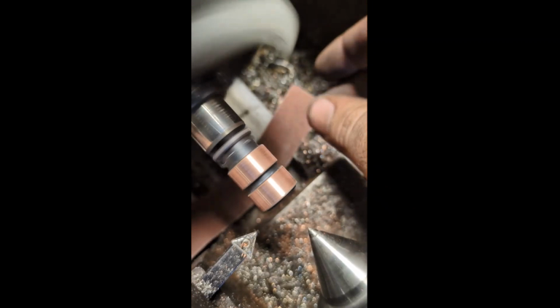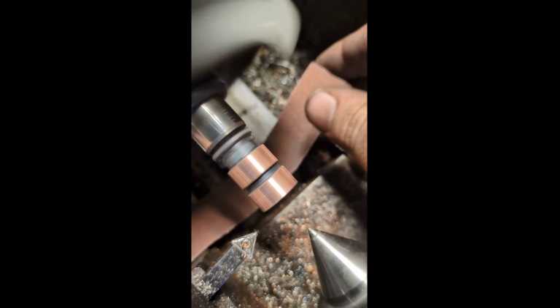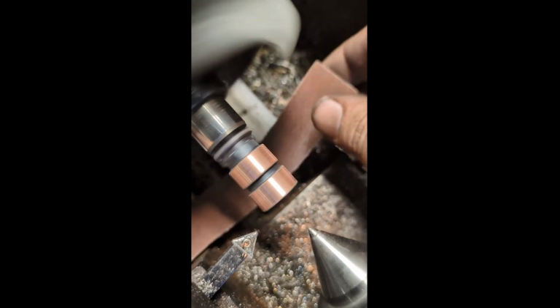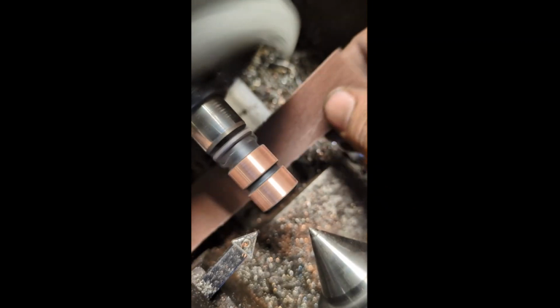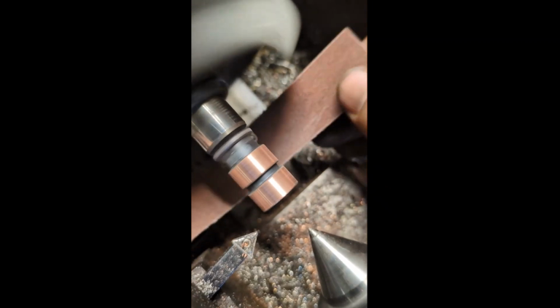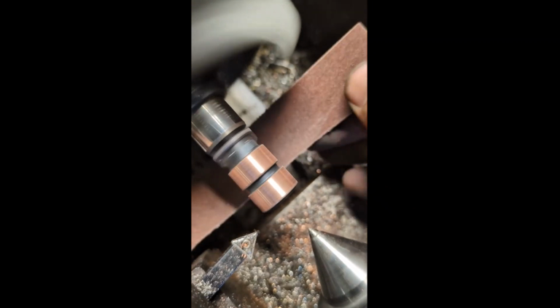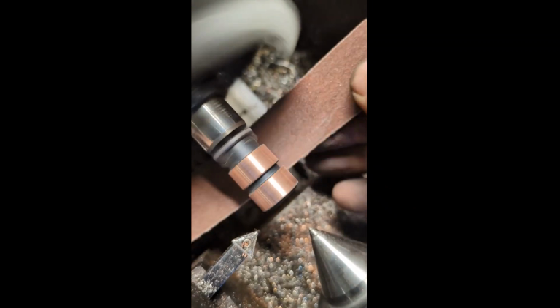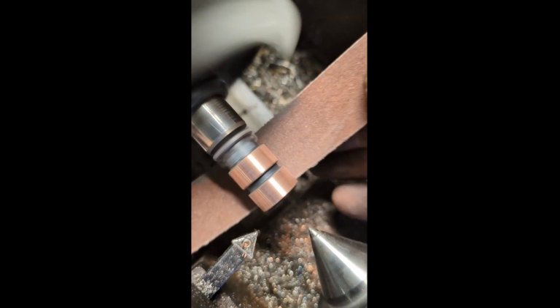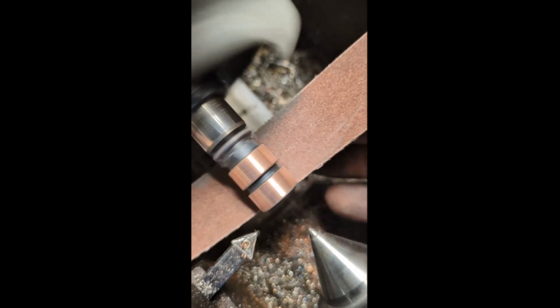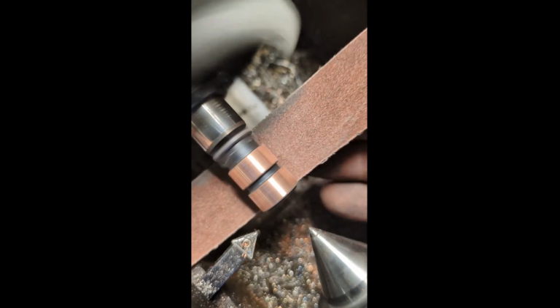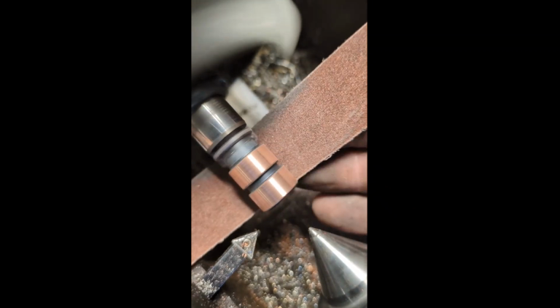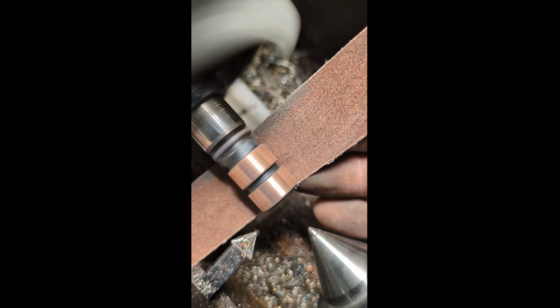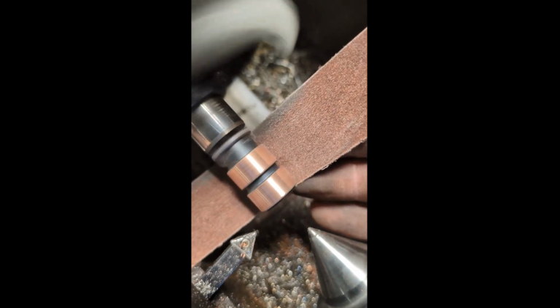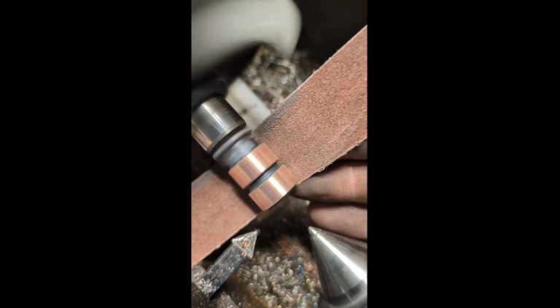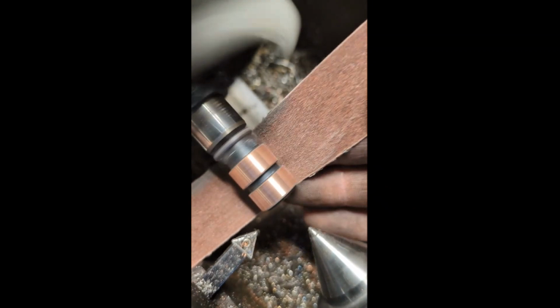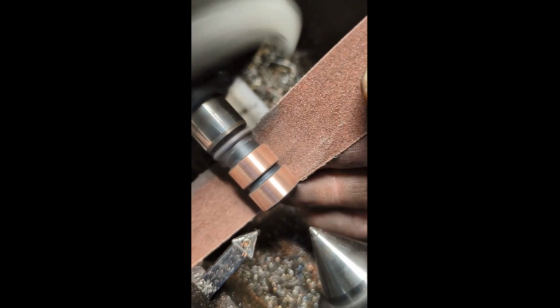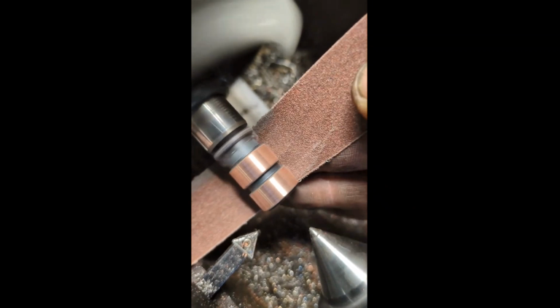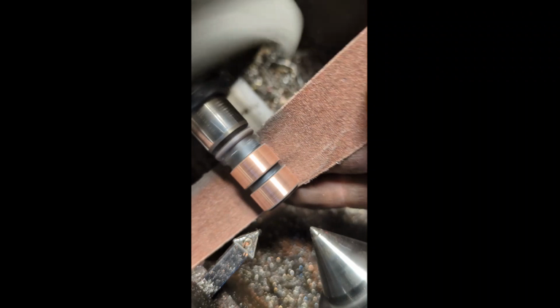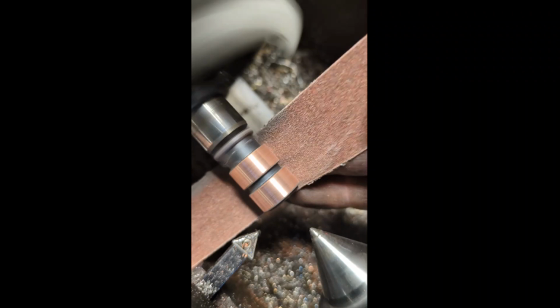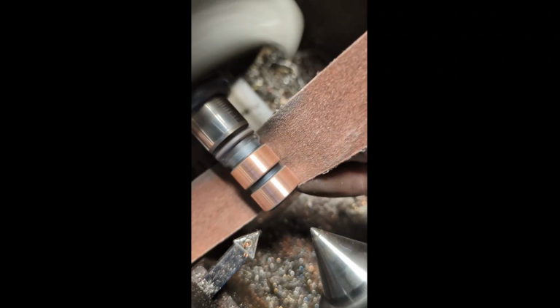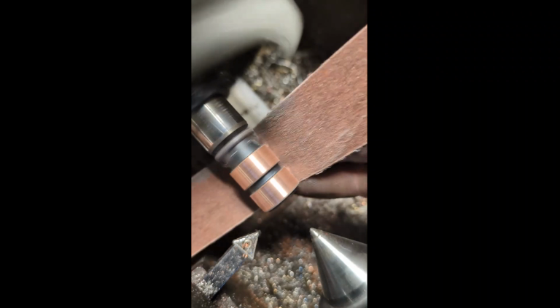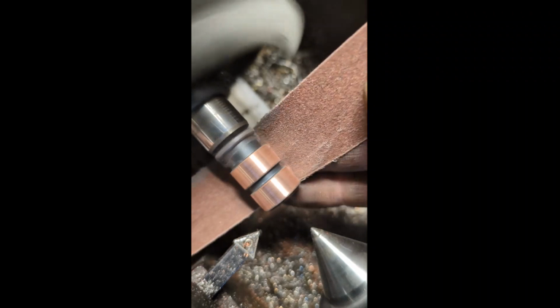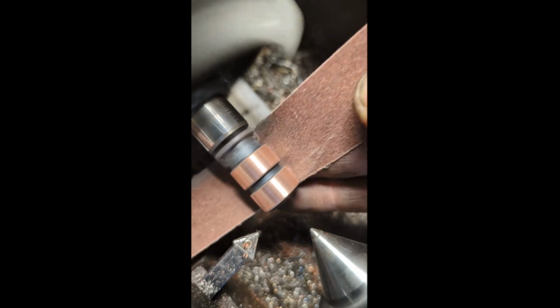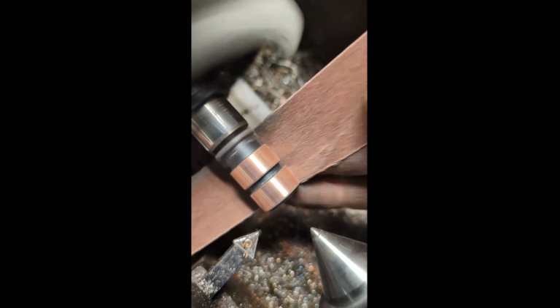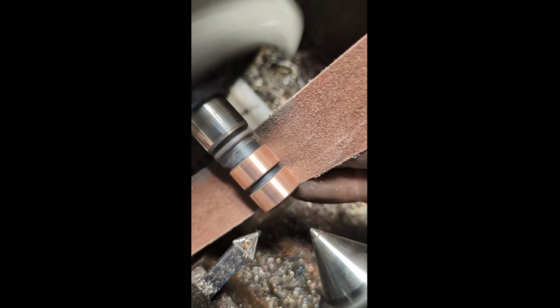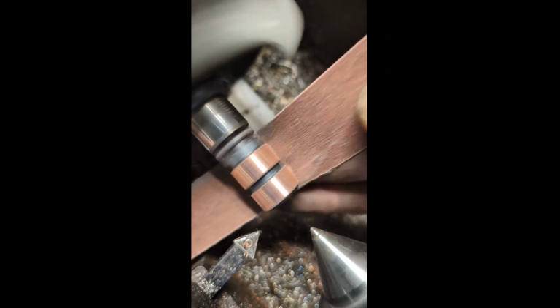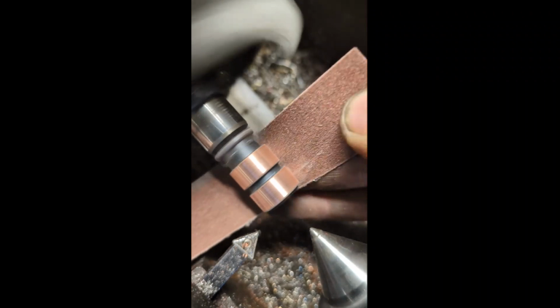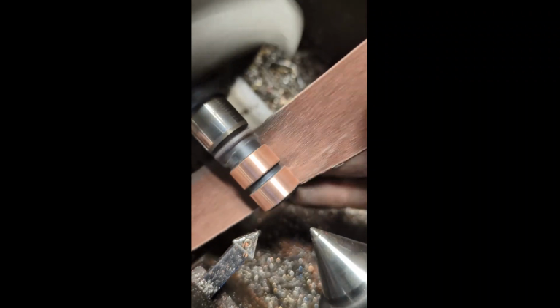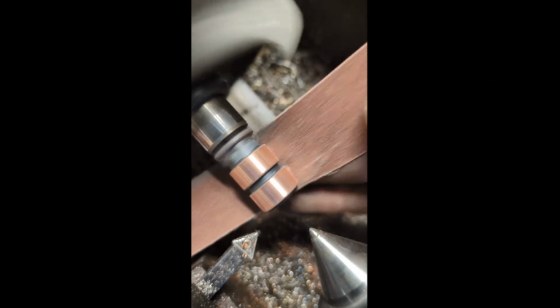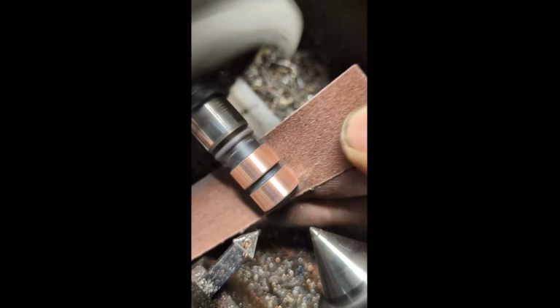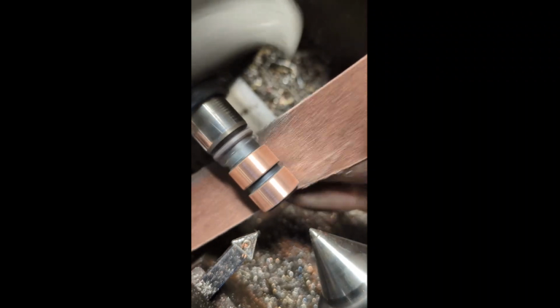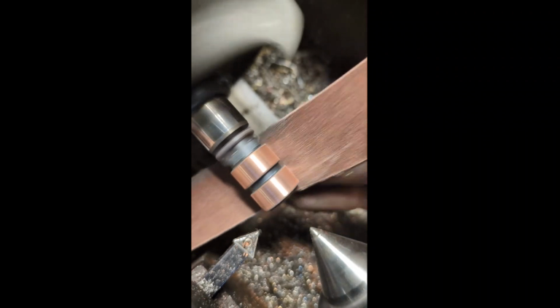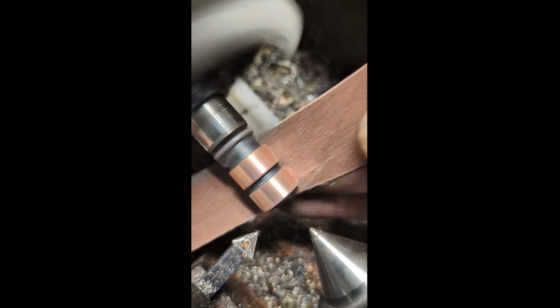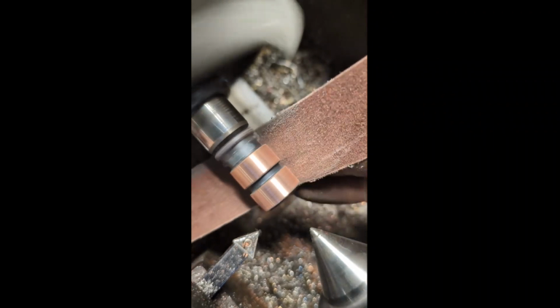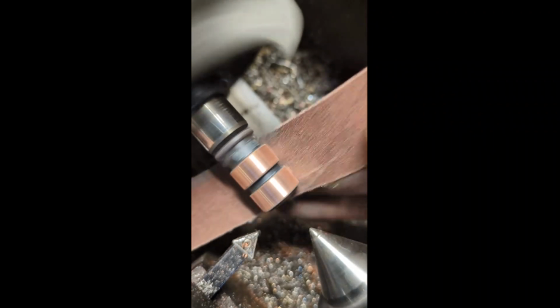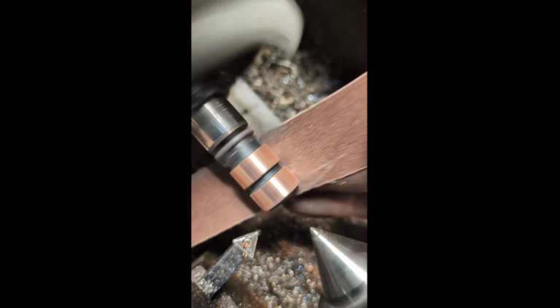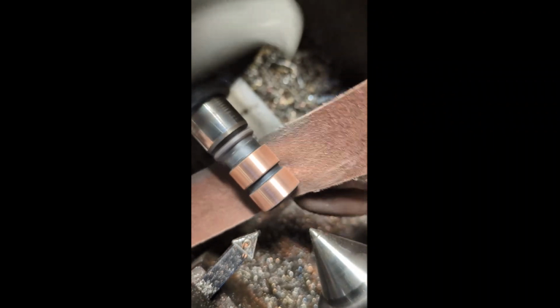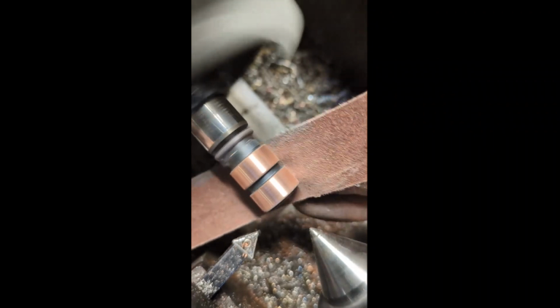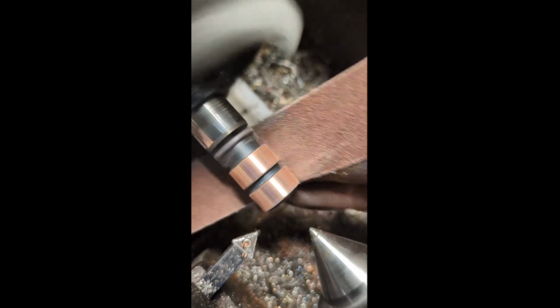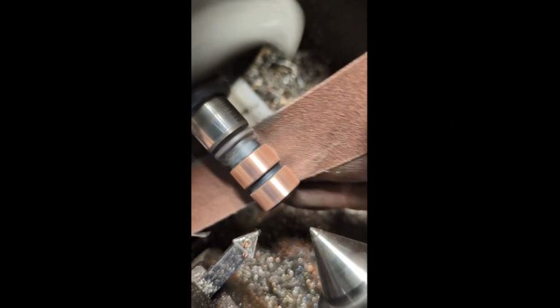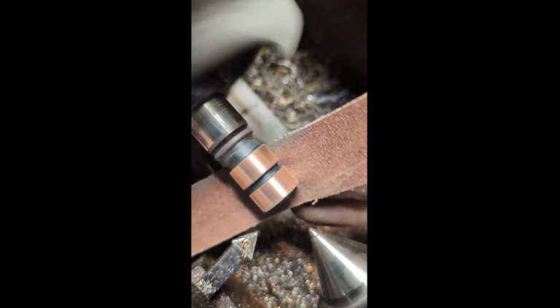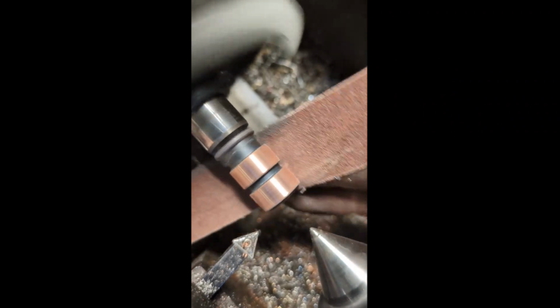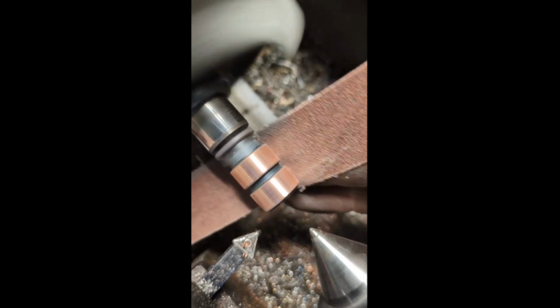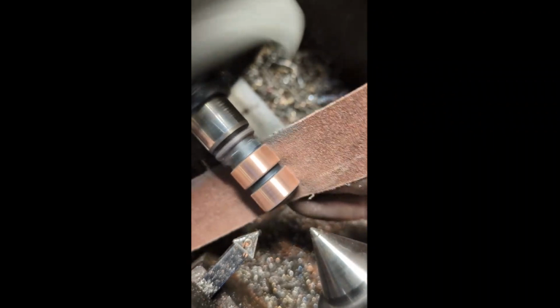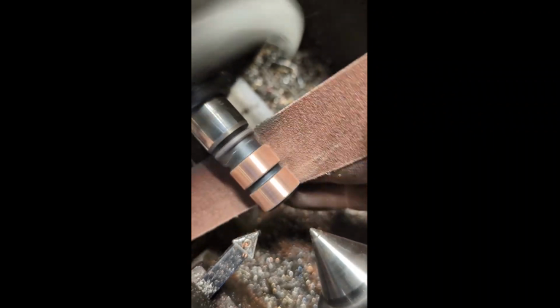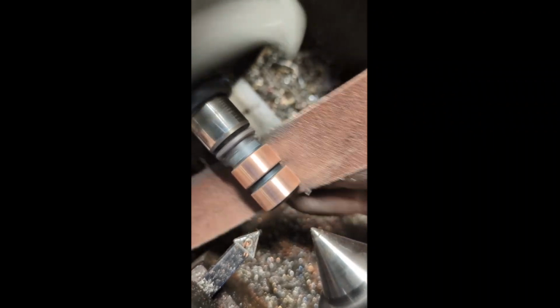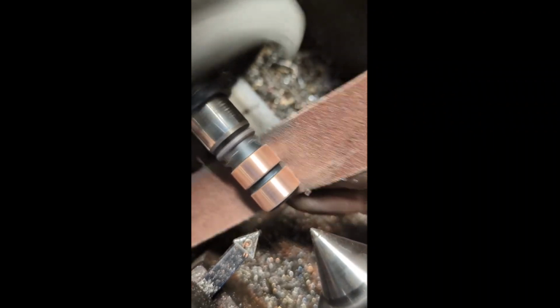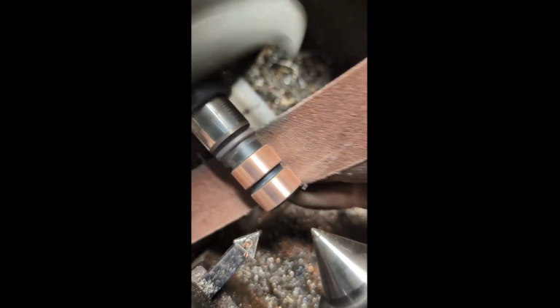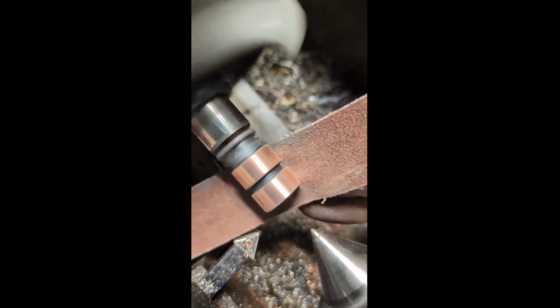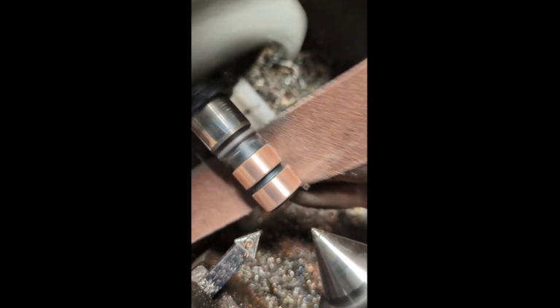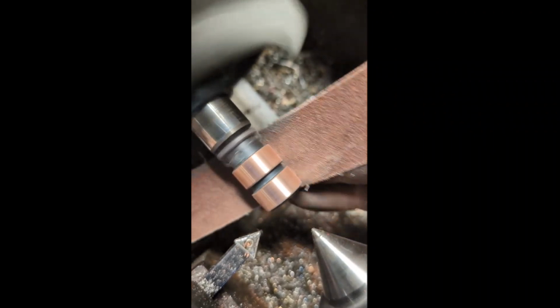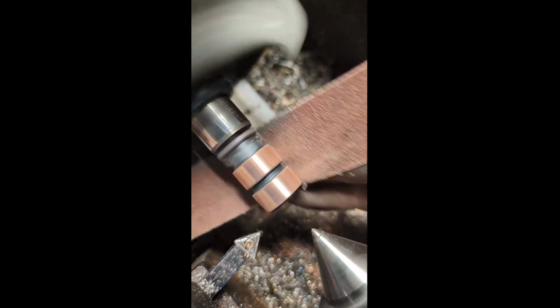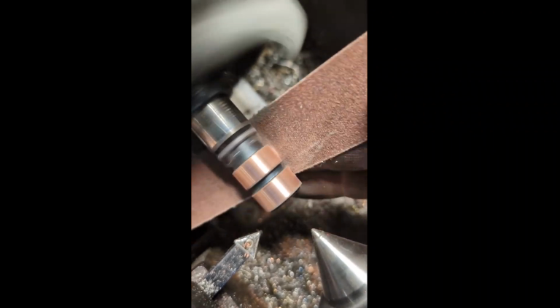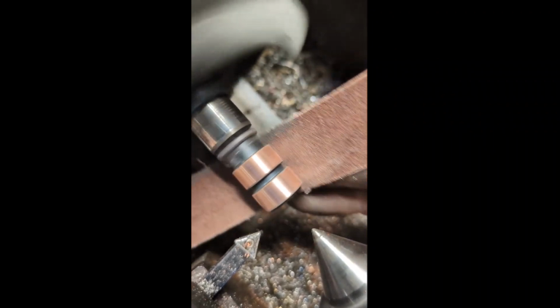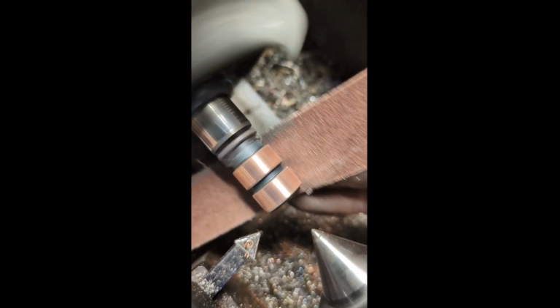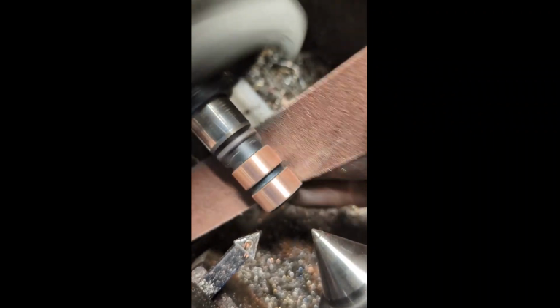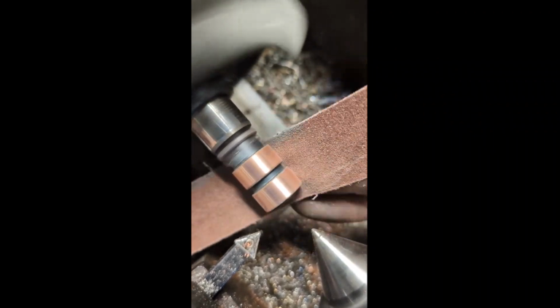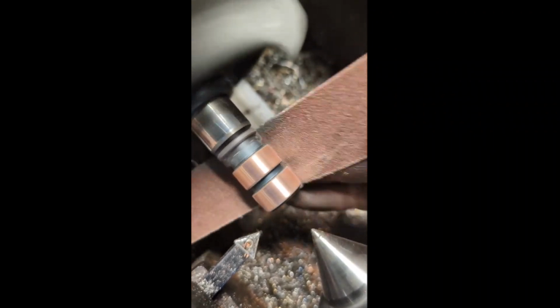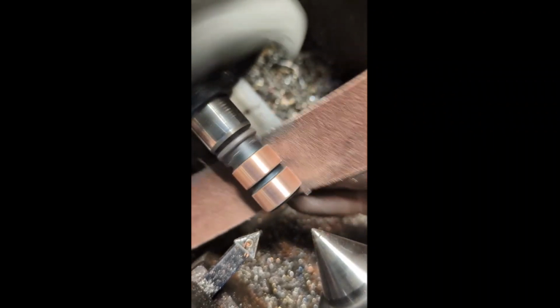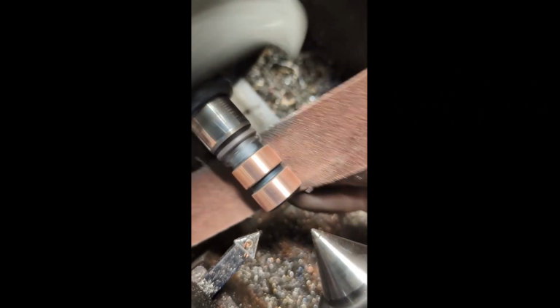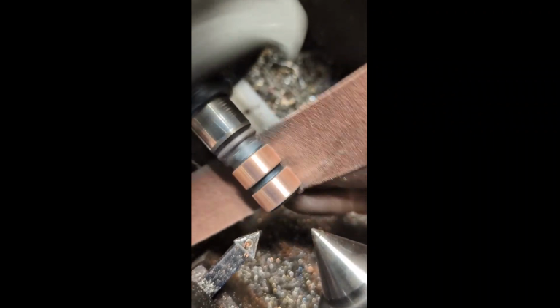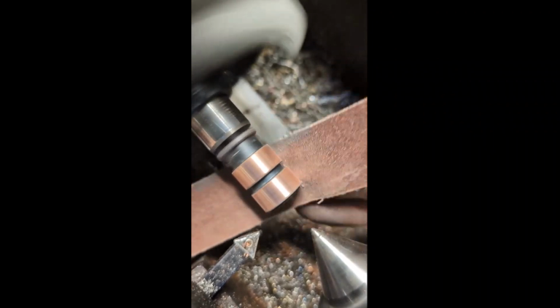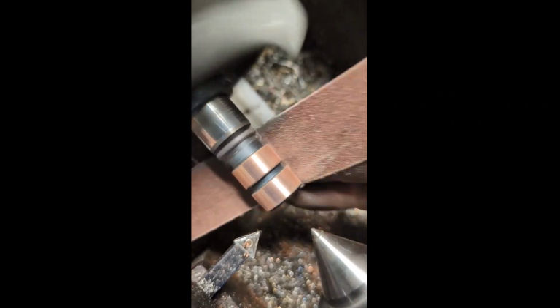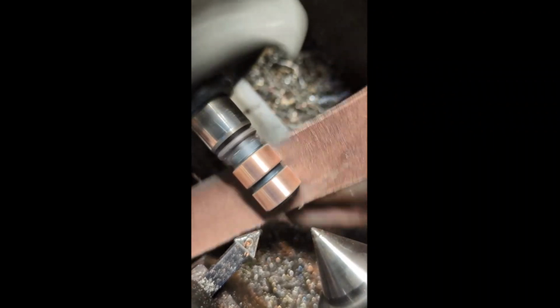Next step is here on the lathe. We're going to clean up these slip rings and make it all nice and smooth.